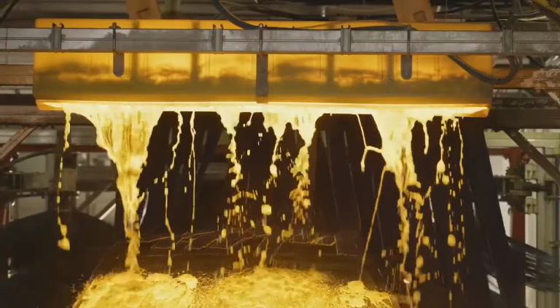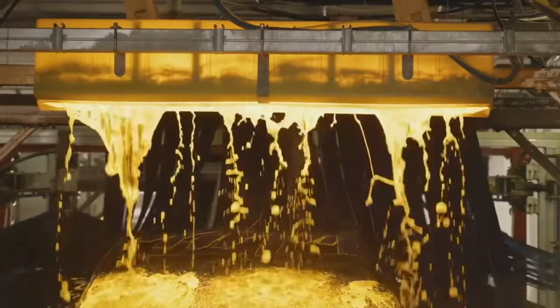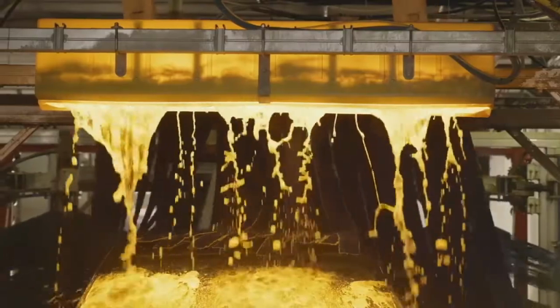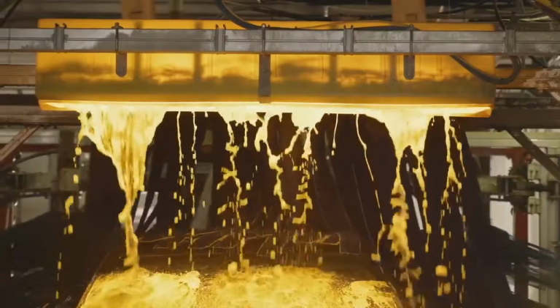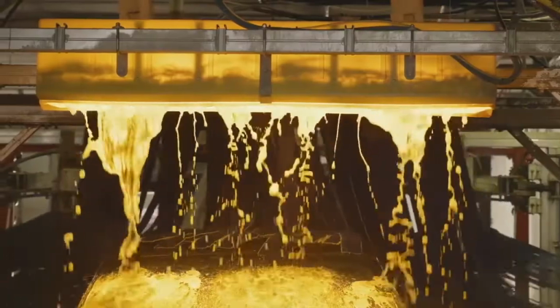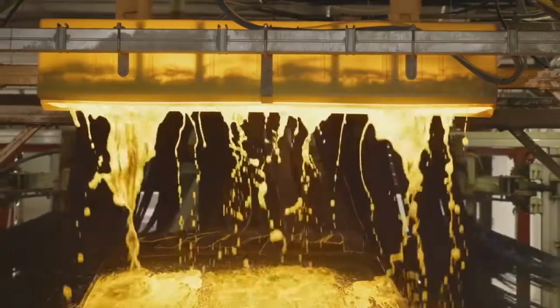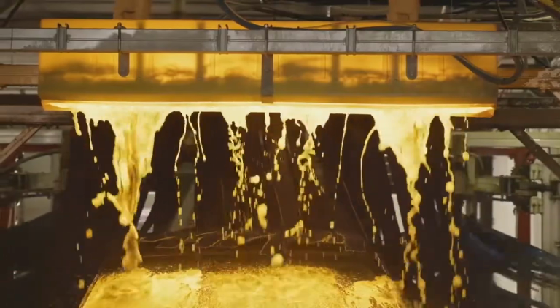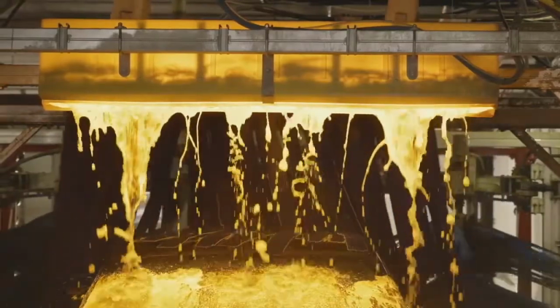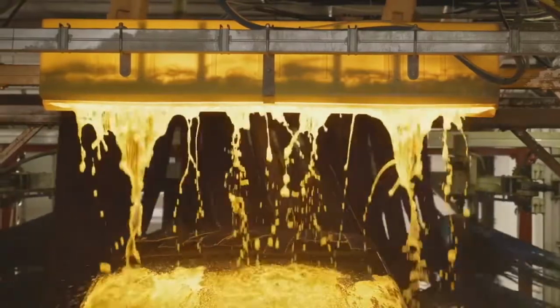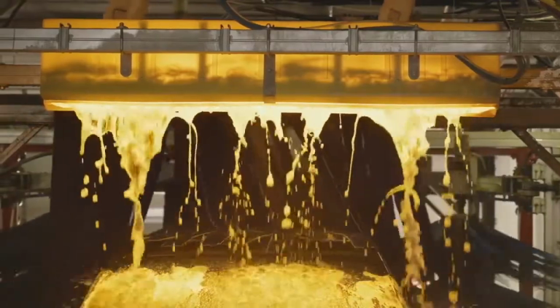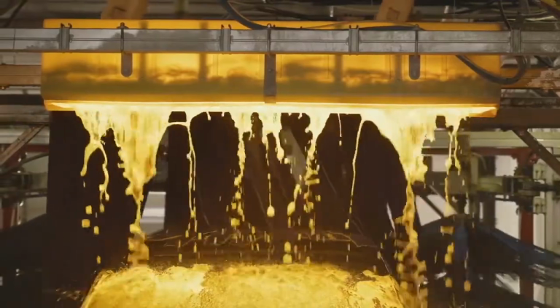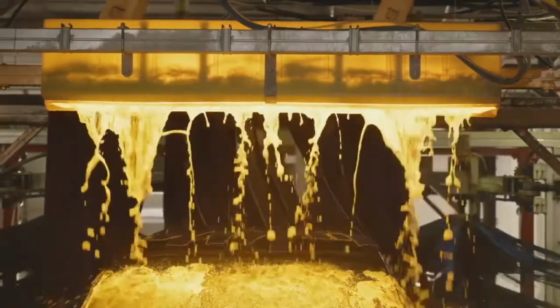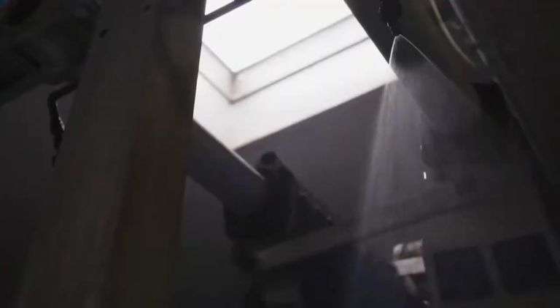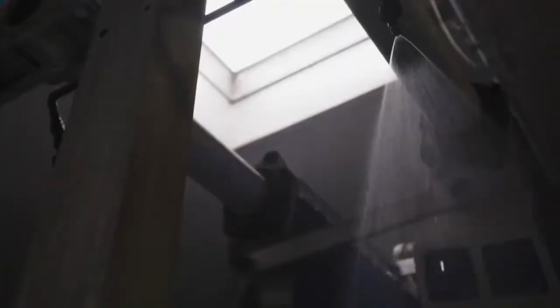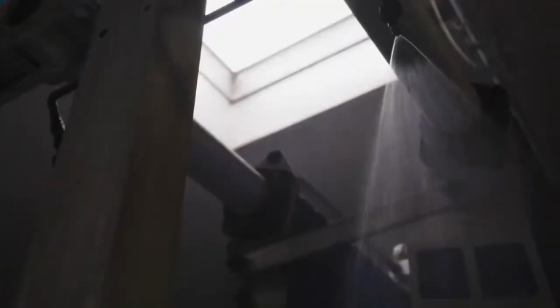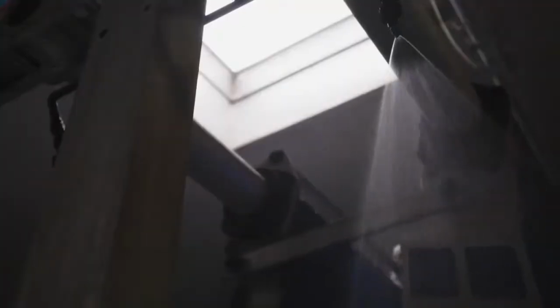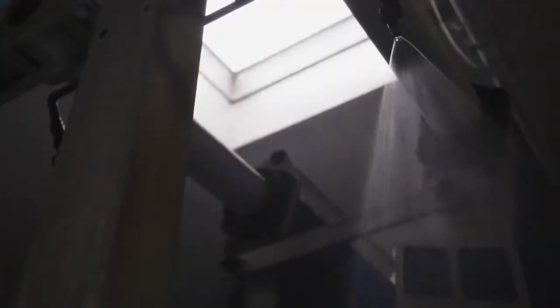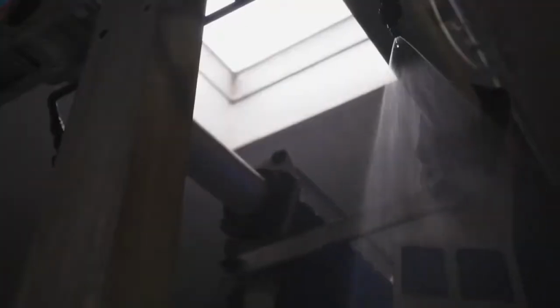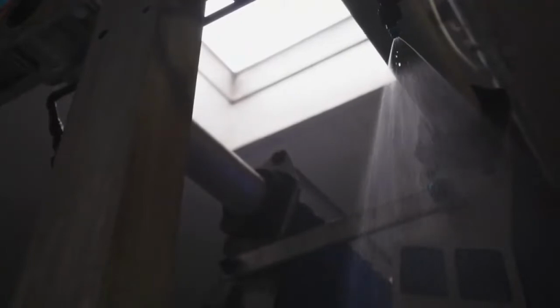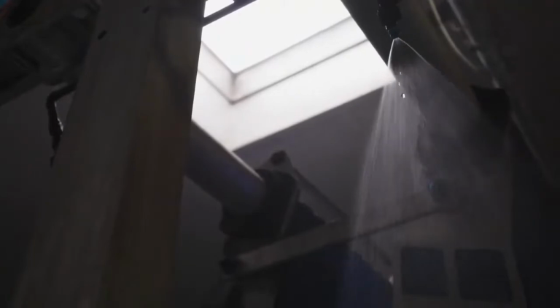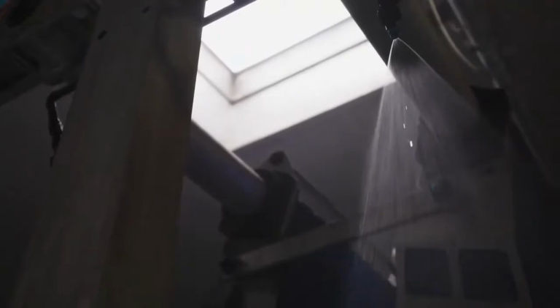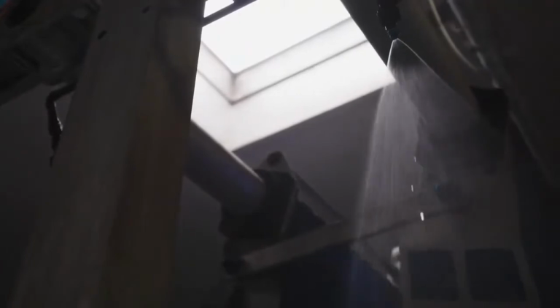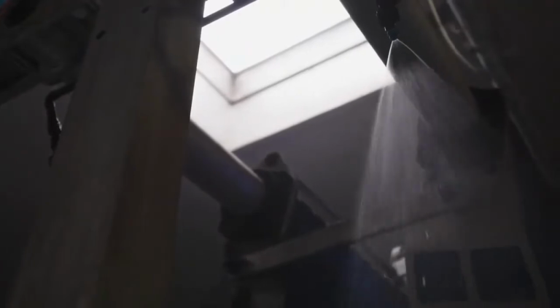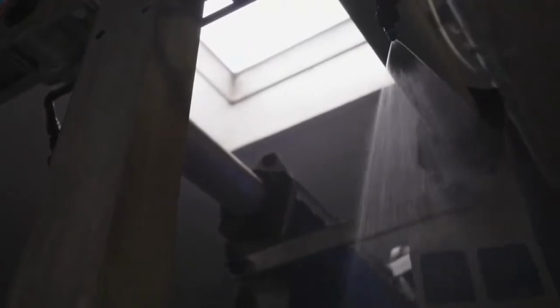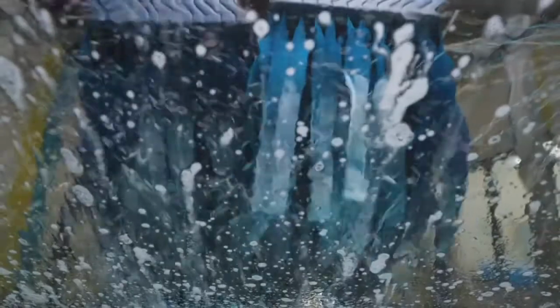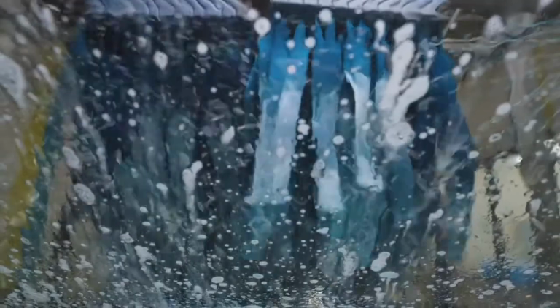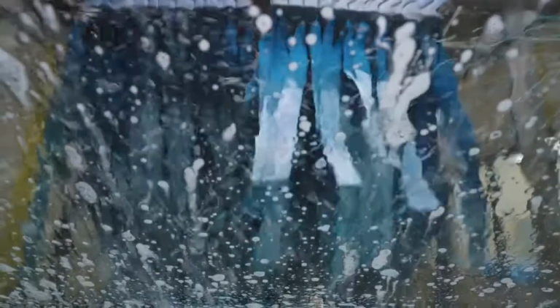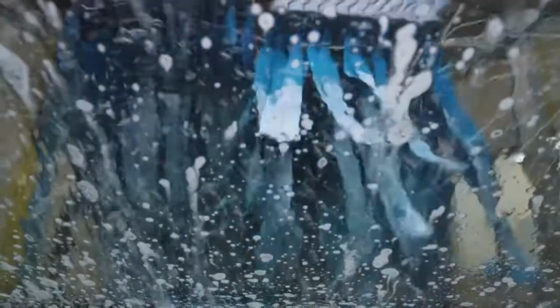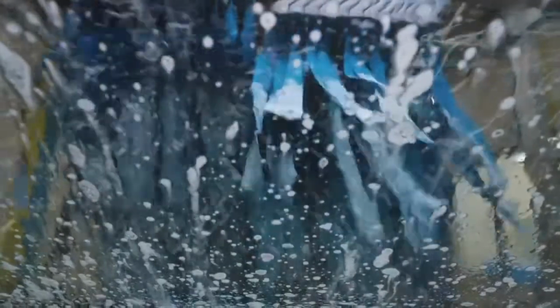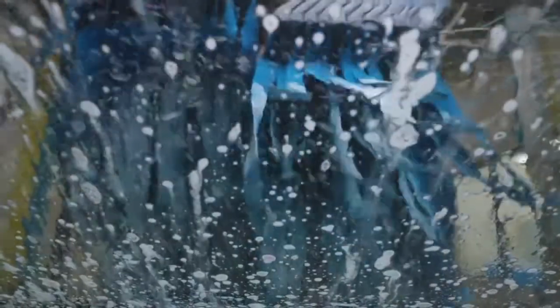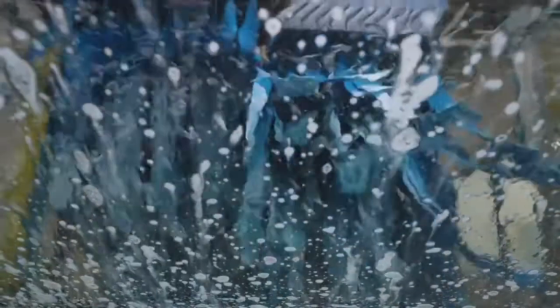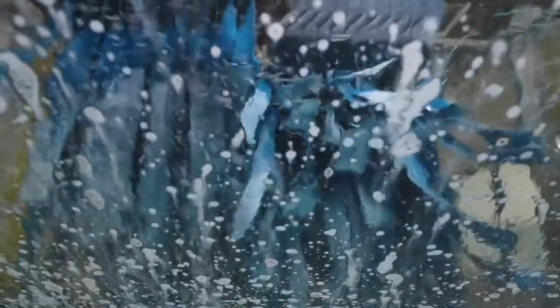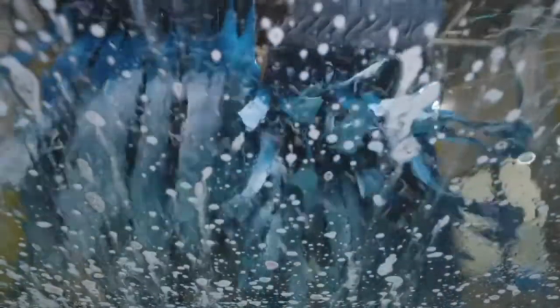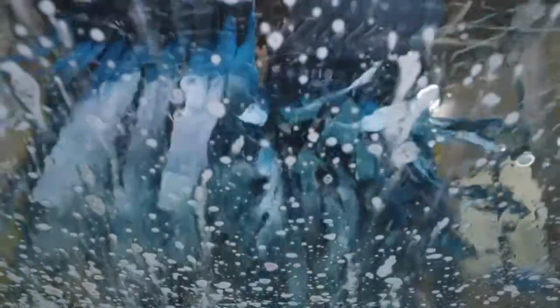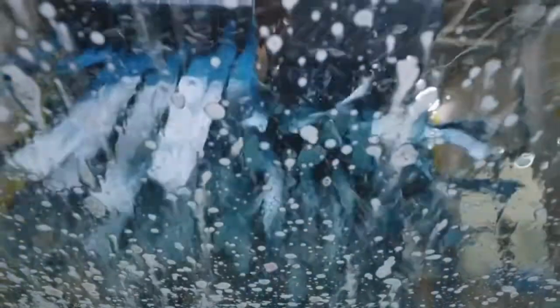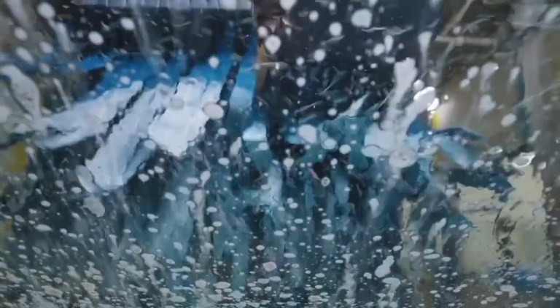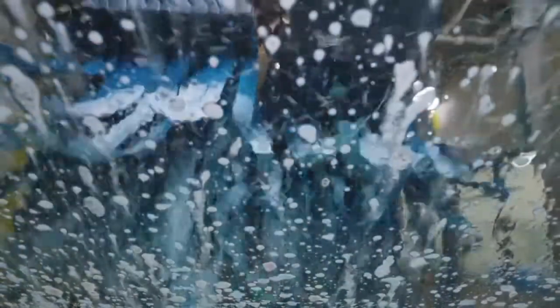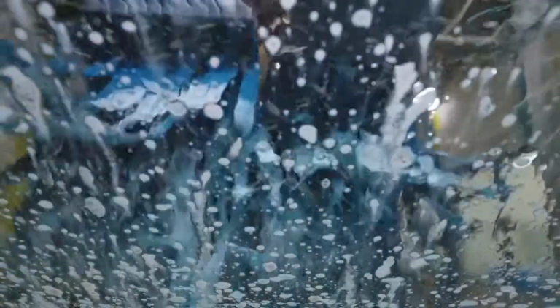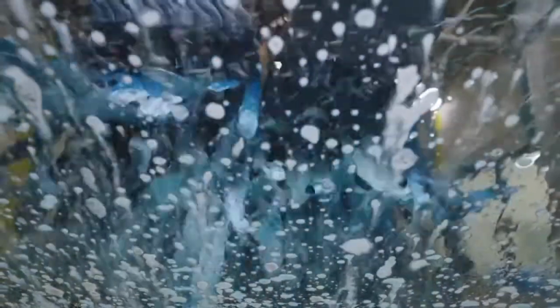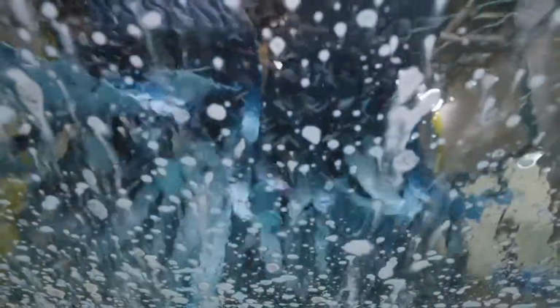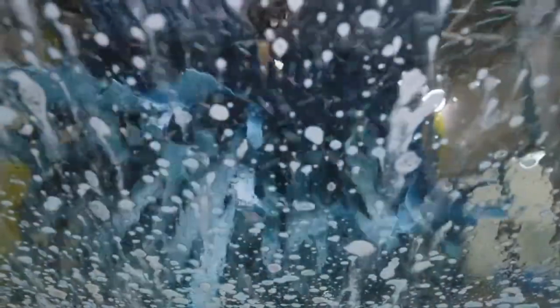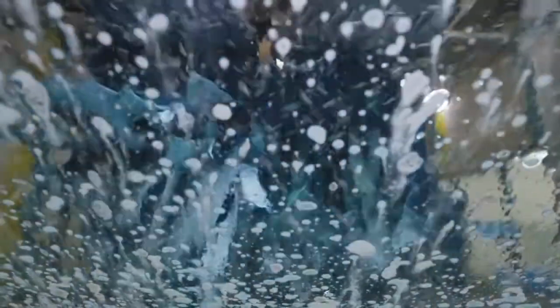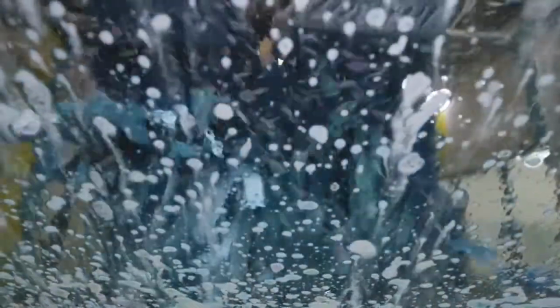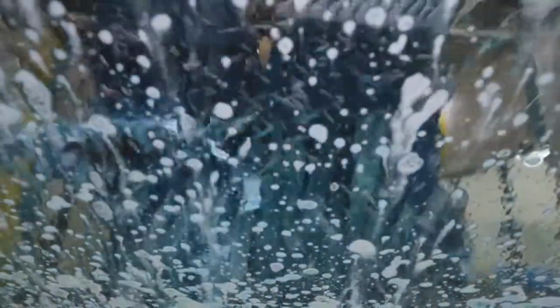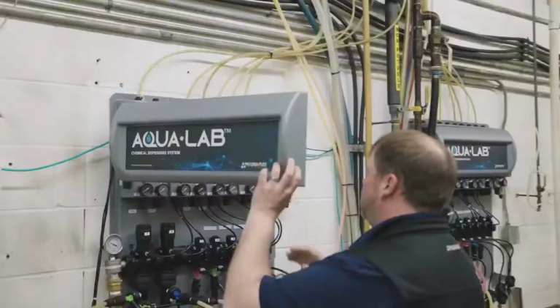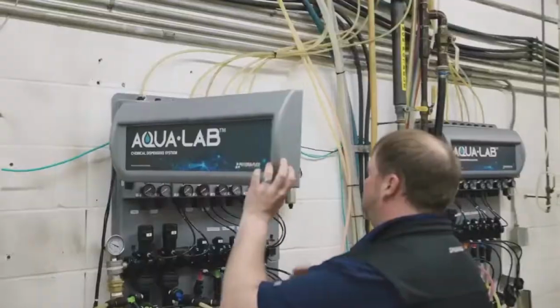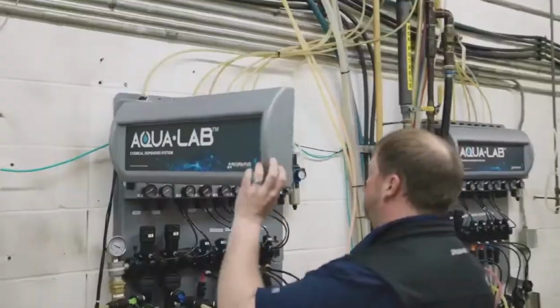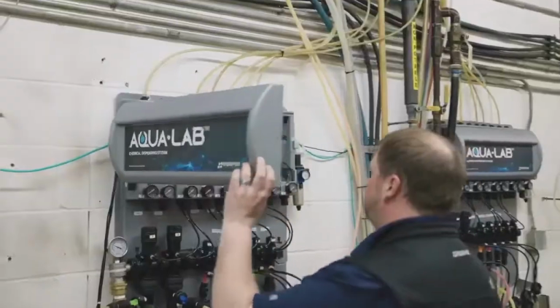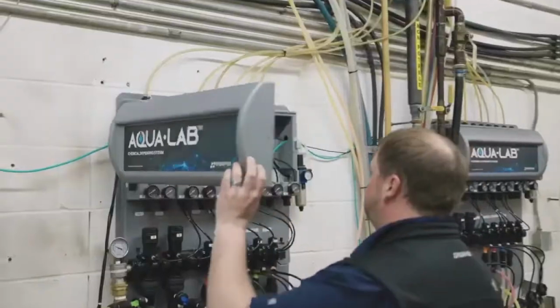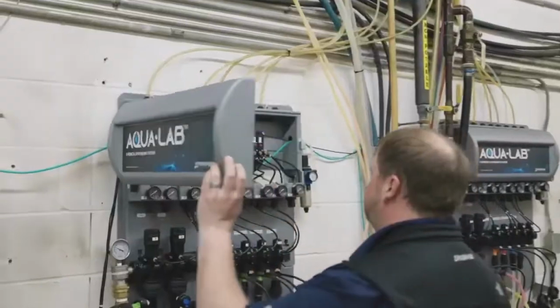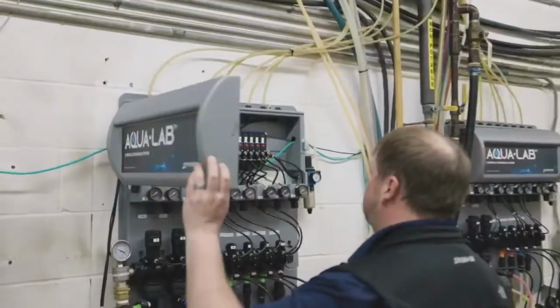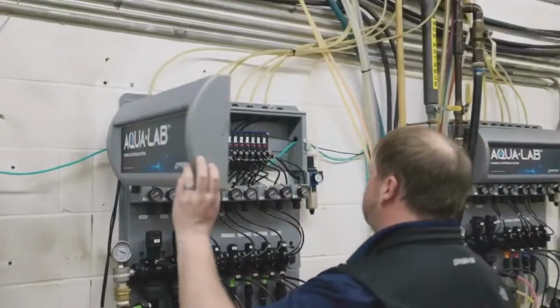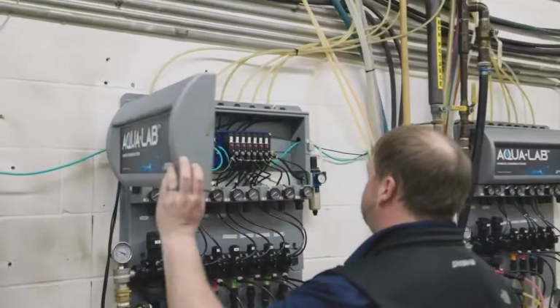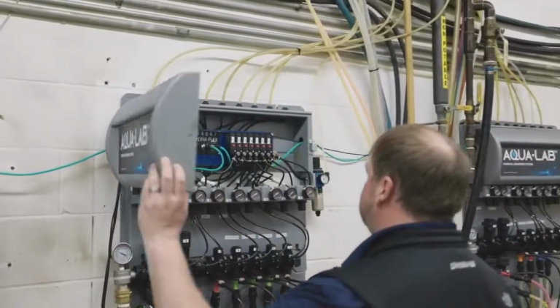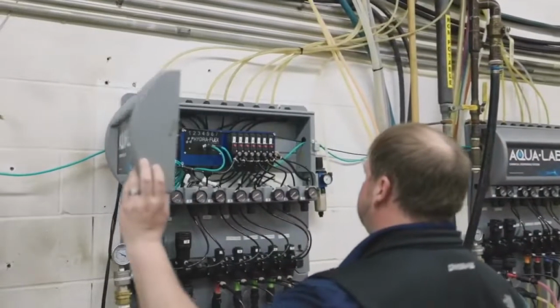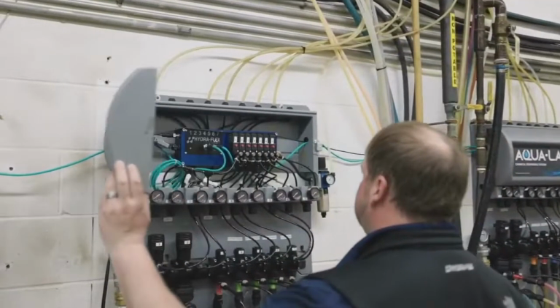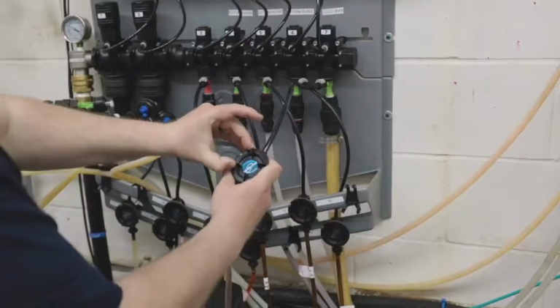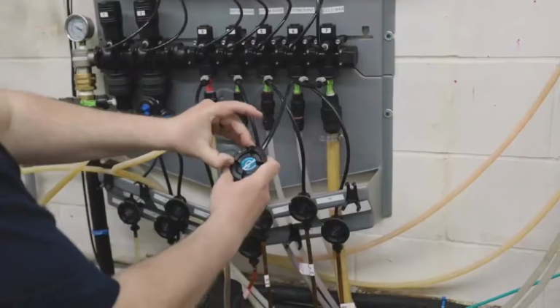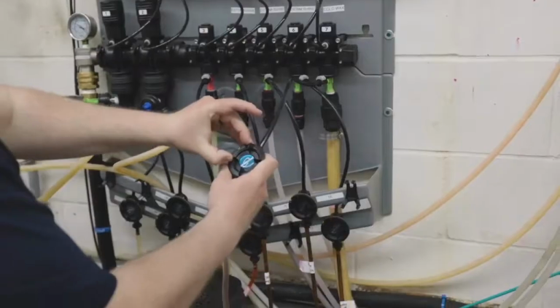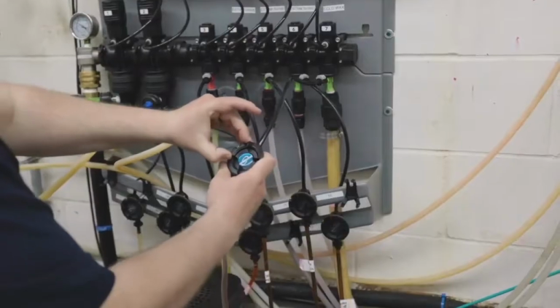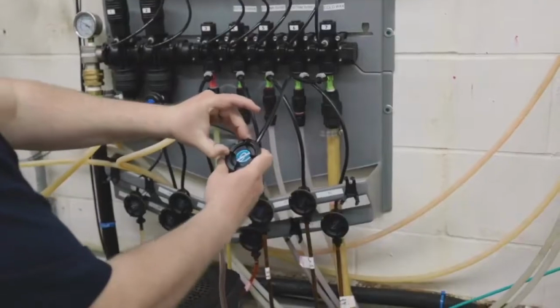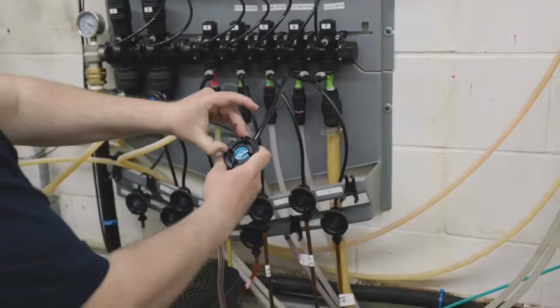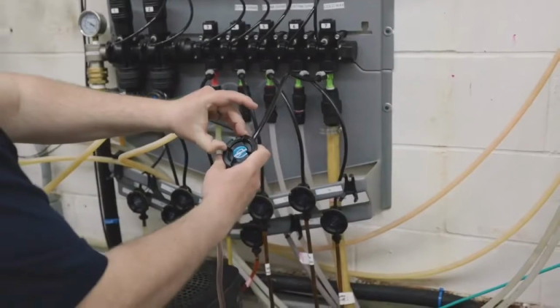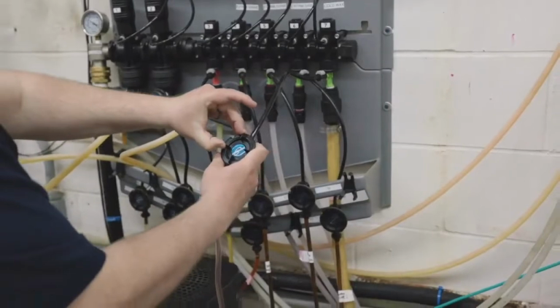I've had customers say, what have you done to the wash? The soap looks a lot better. Did you change soap? And it's just been the back room equipment that we've changed.